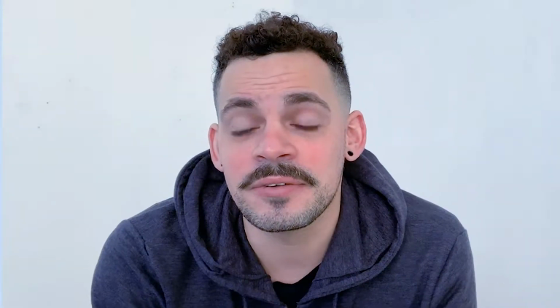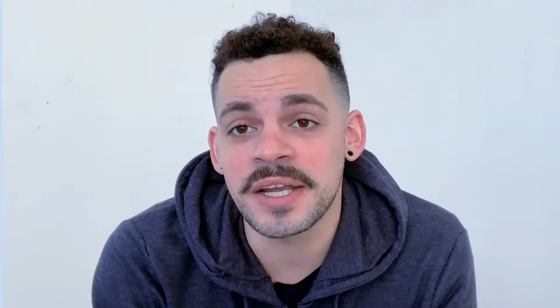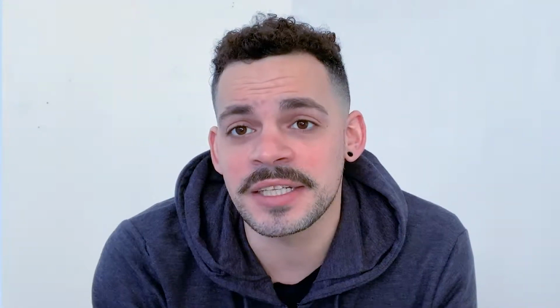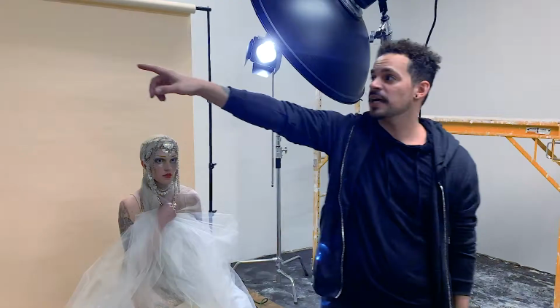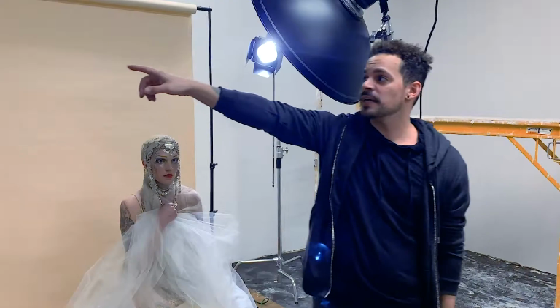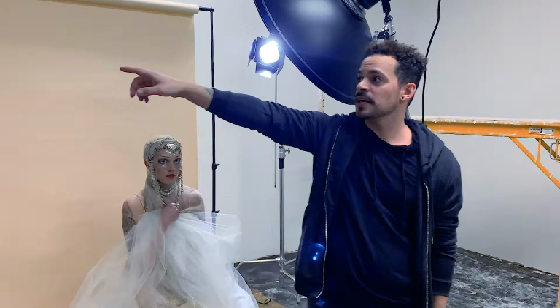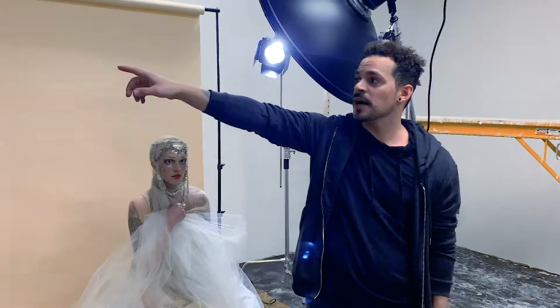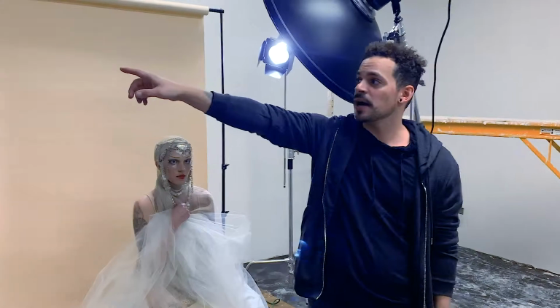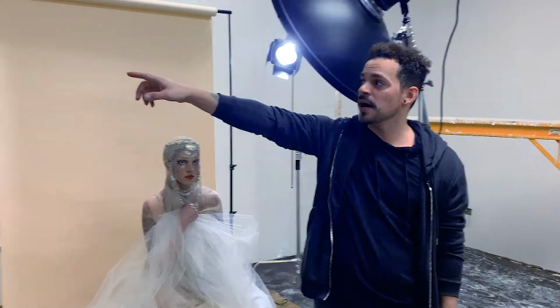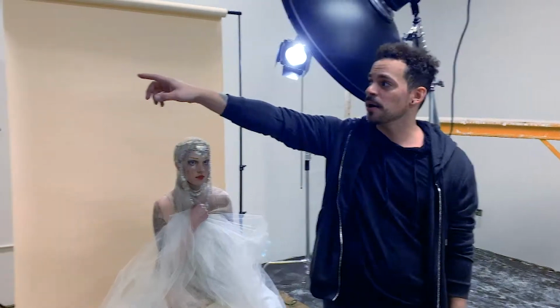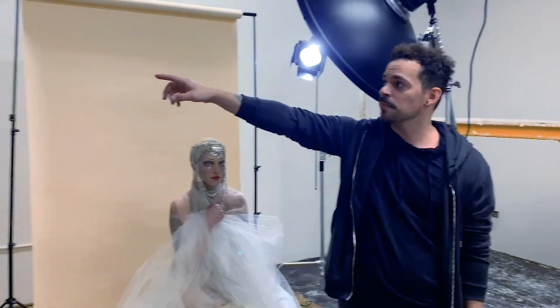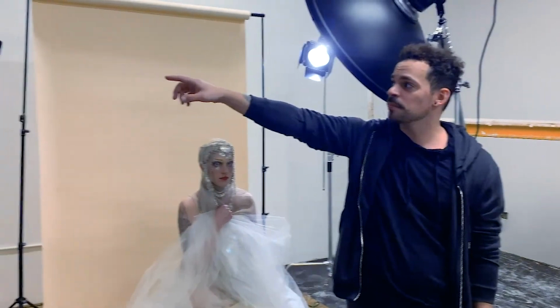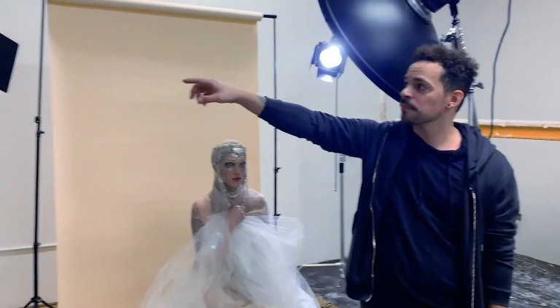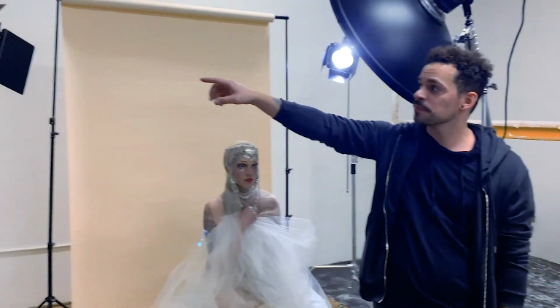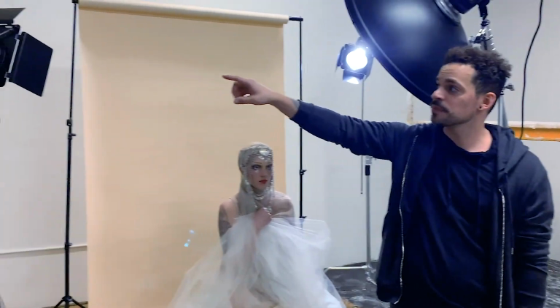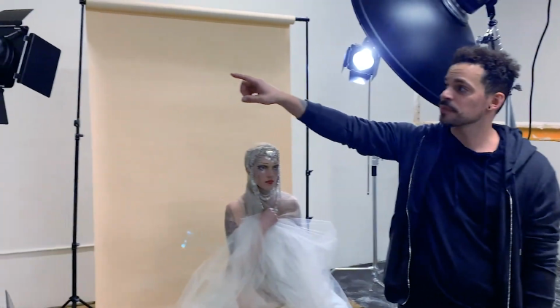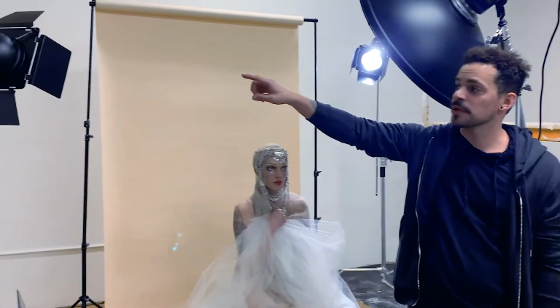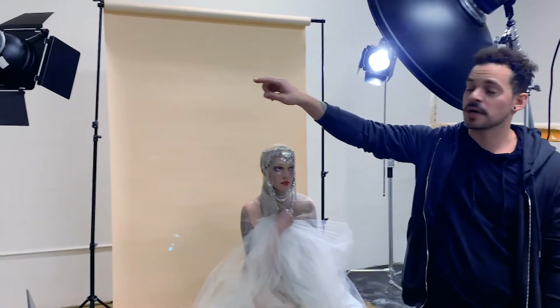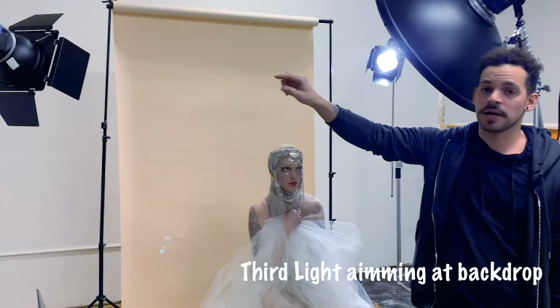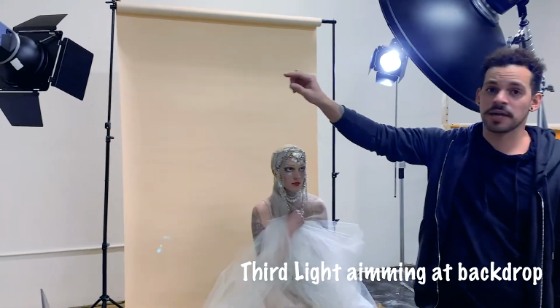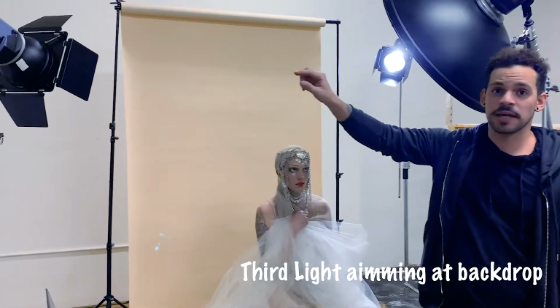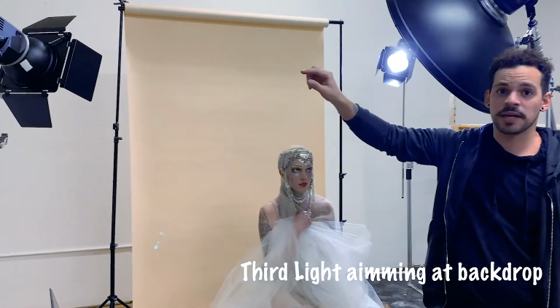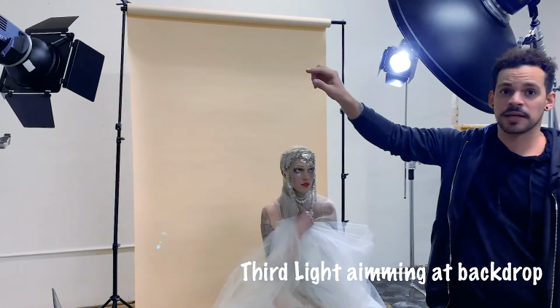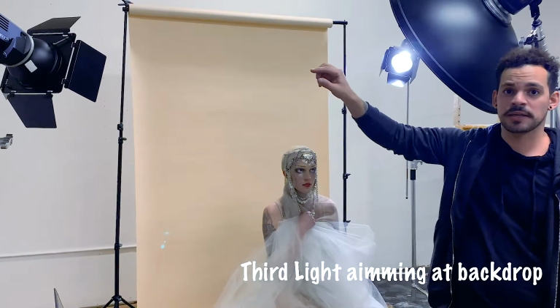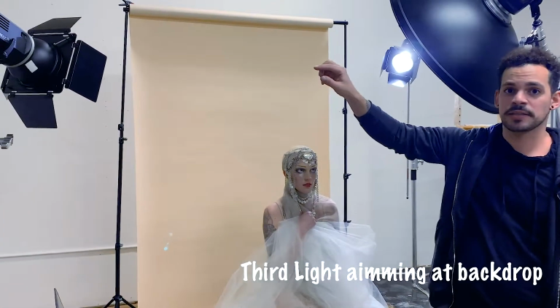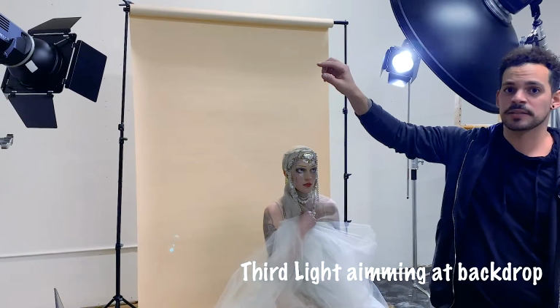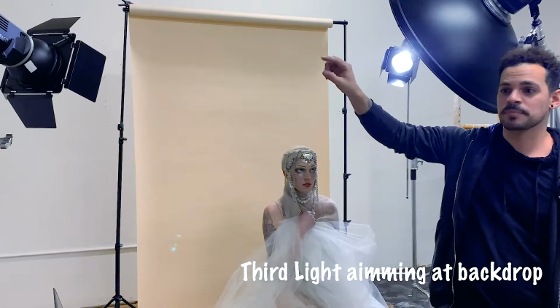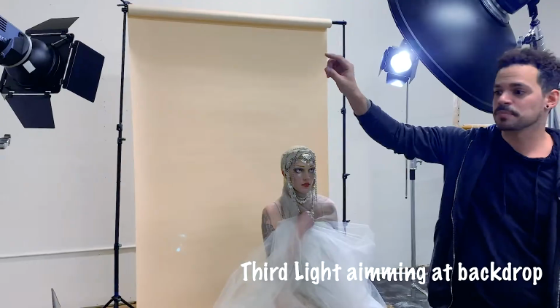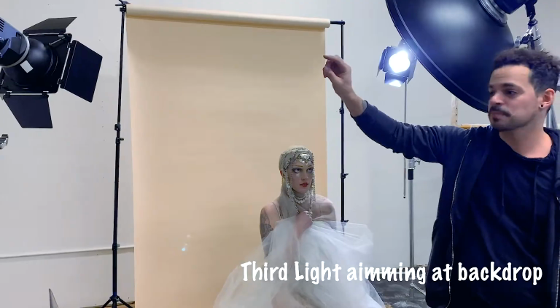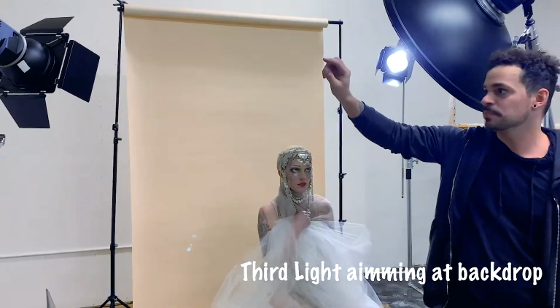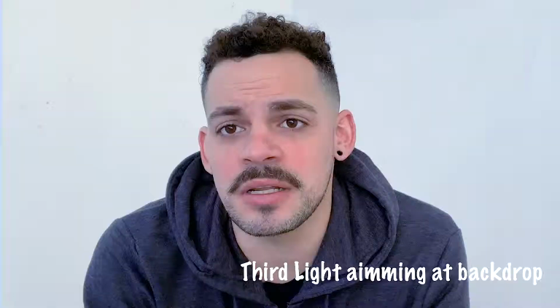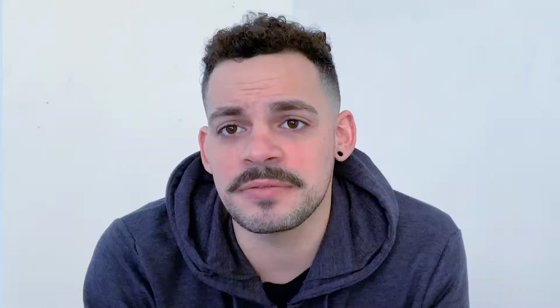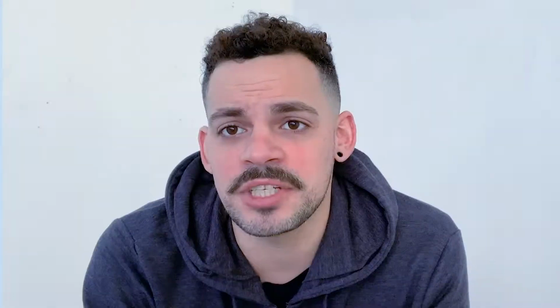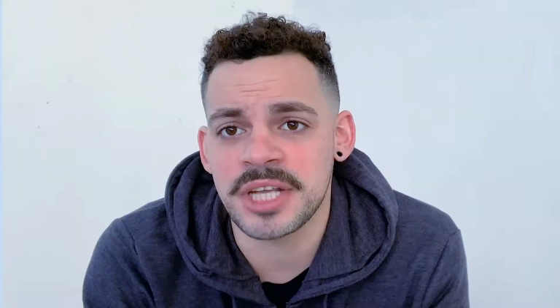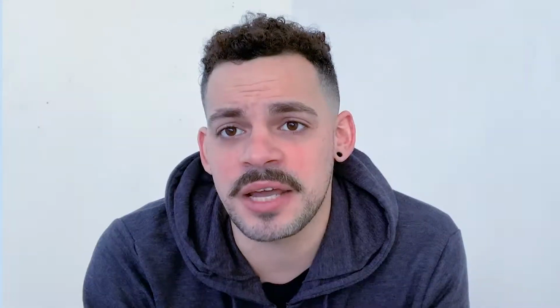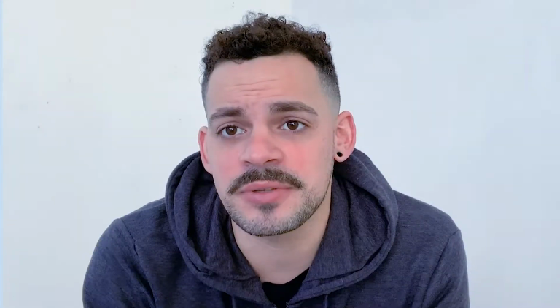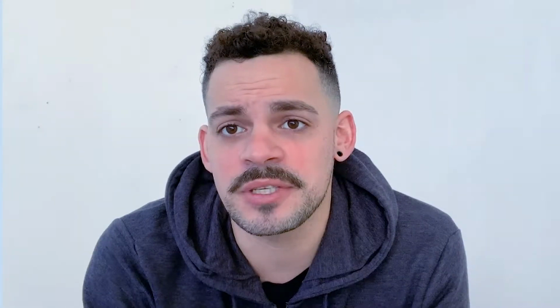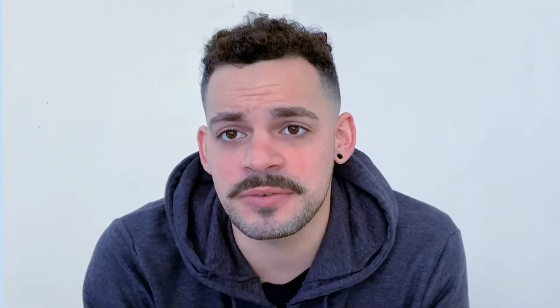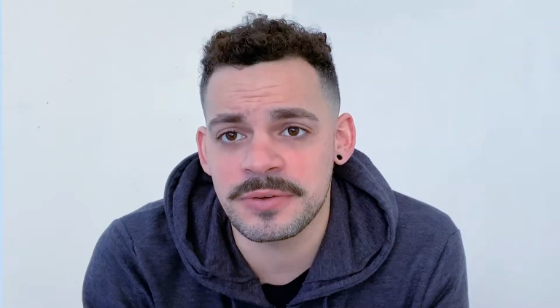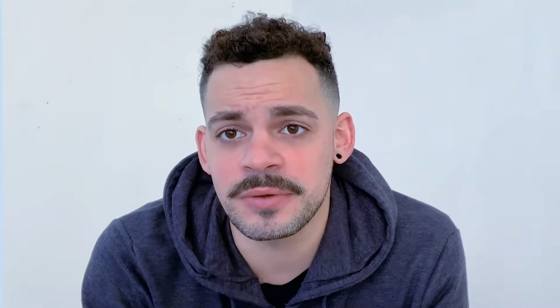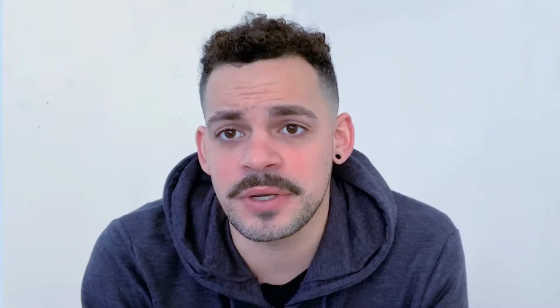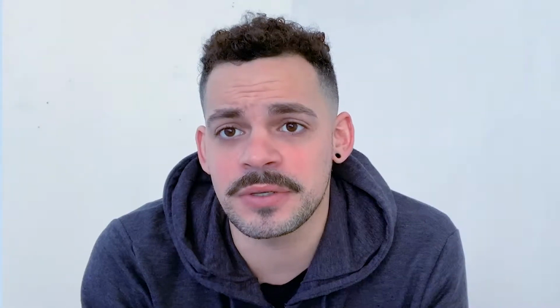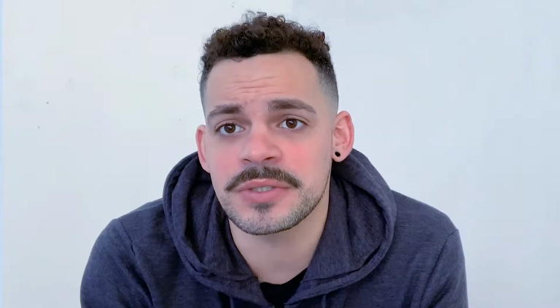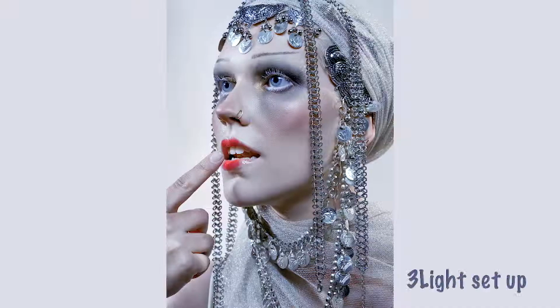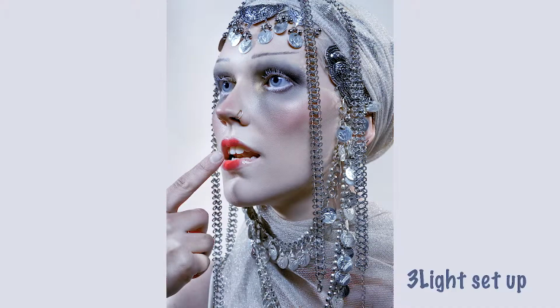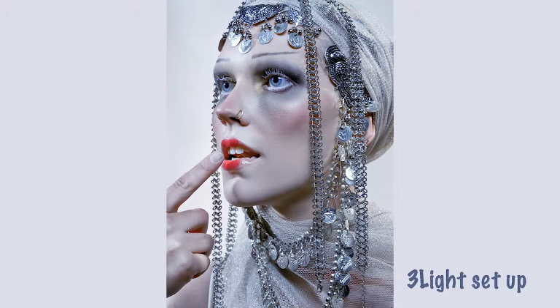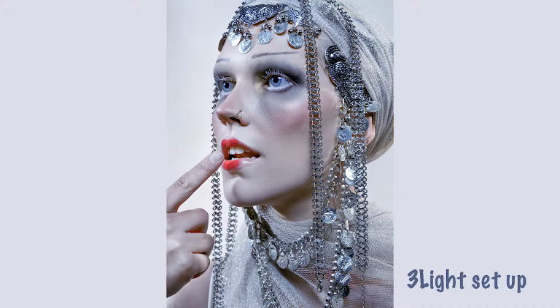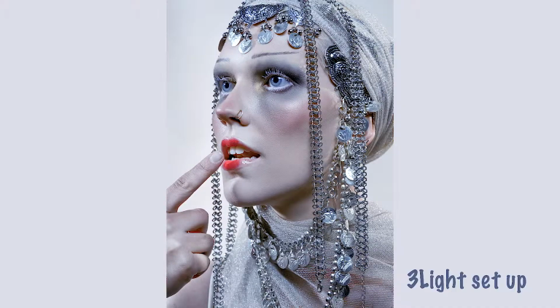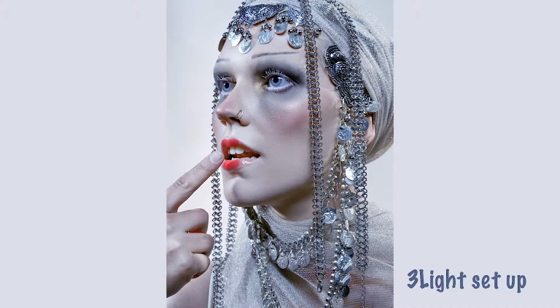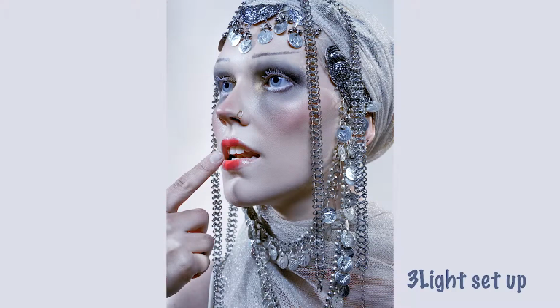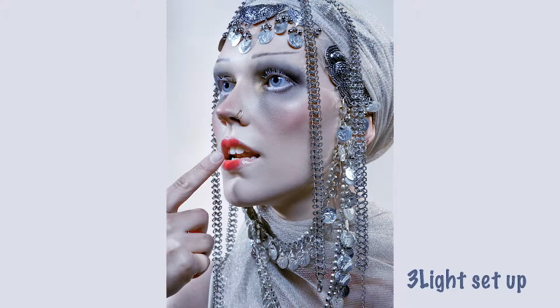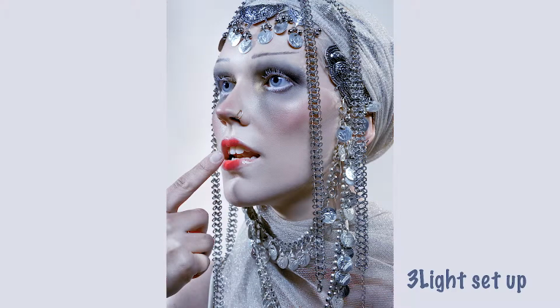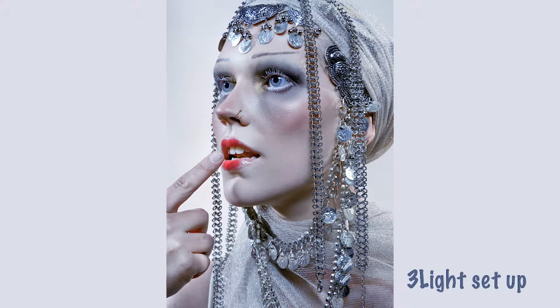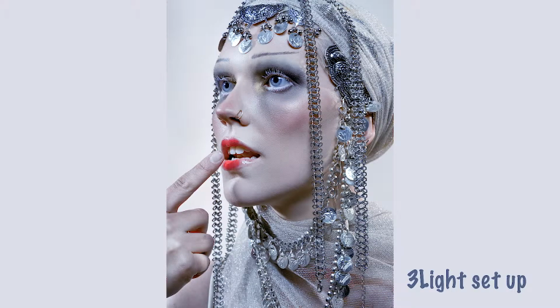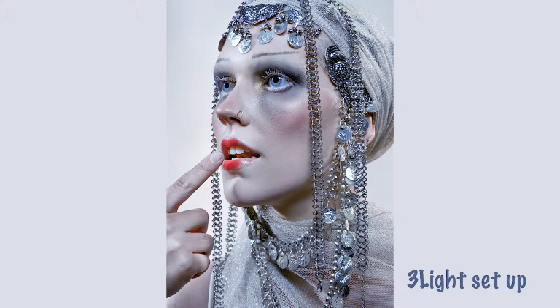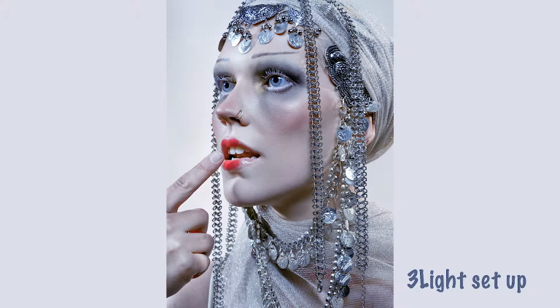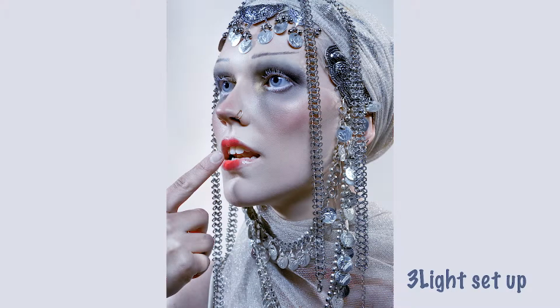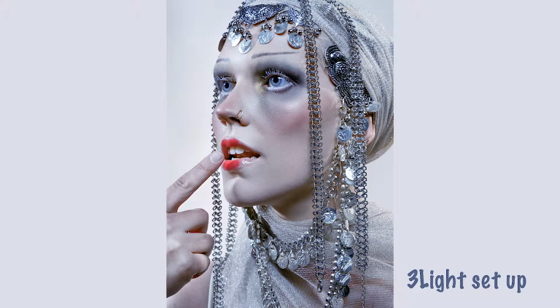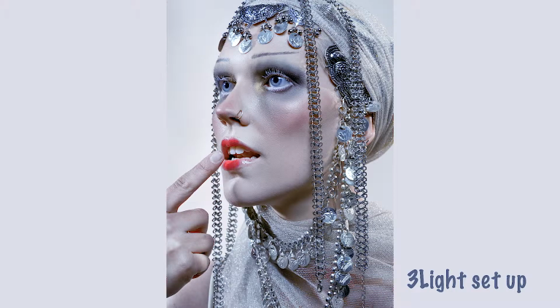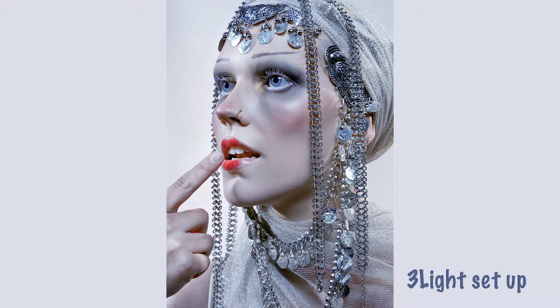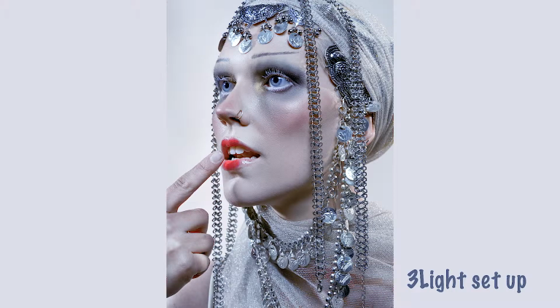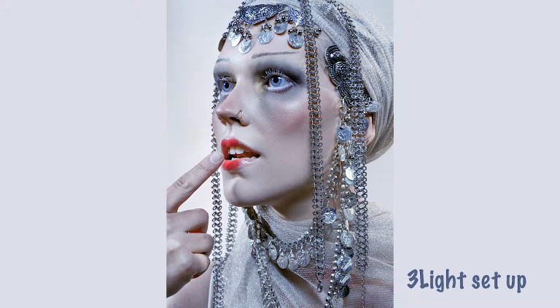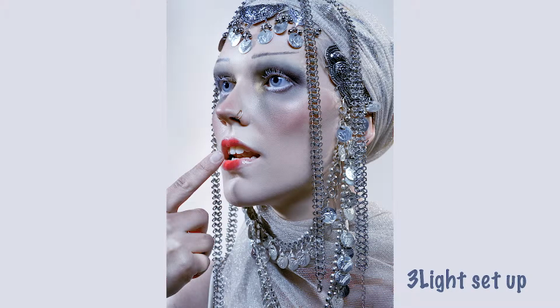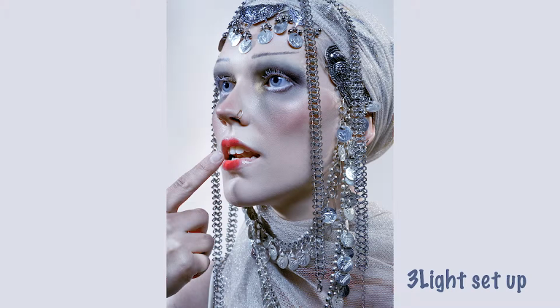Finally, I added the third light. I wanted to minimize all of the shadows in the photos, so I positioned it directly onto the backdrop.